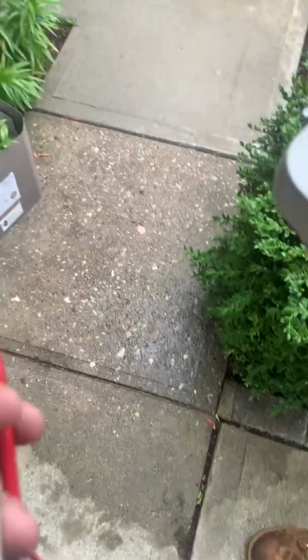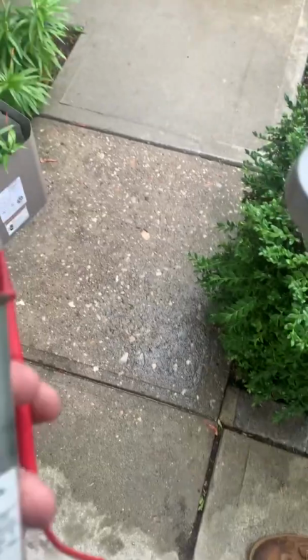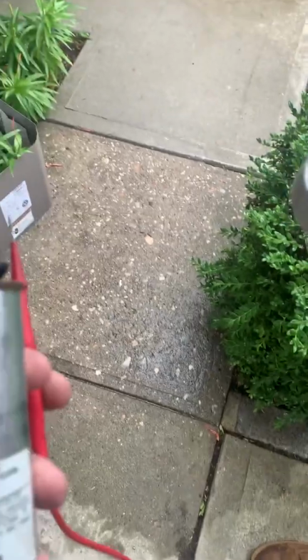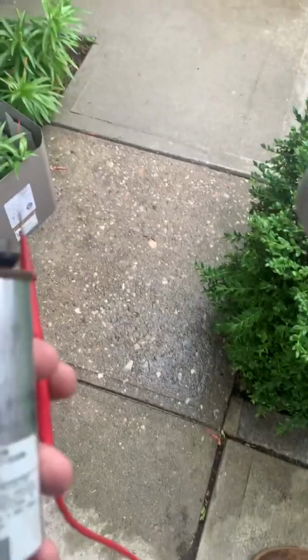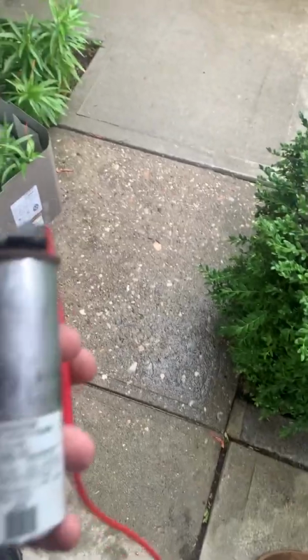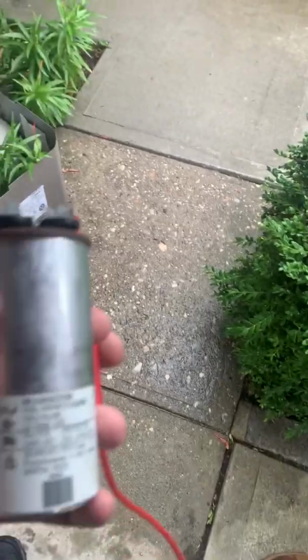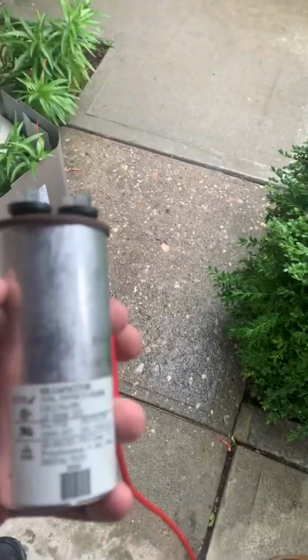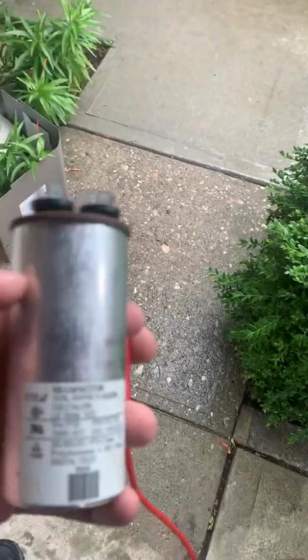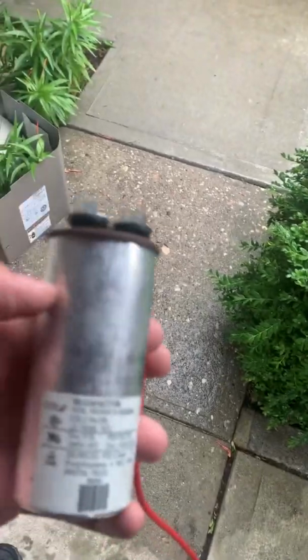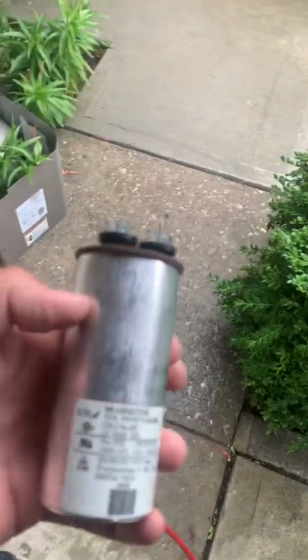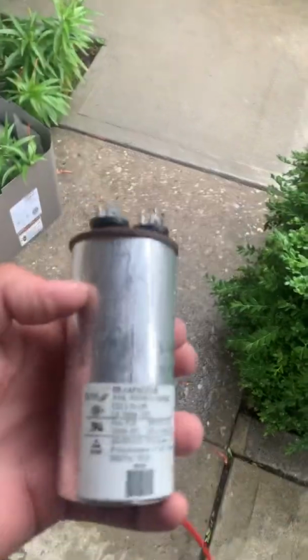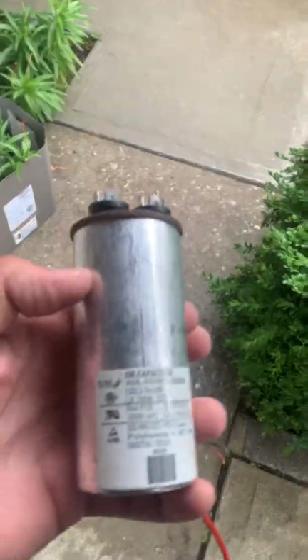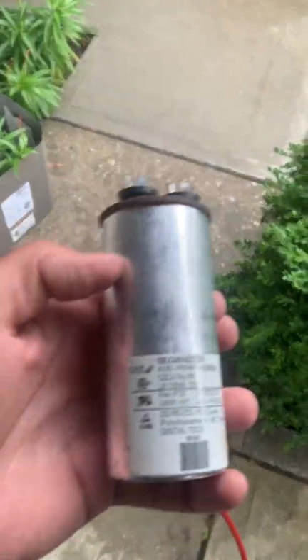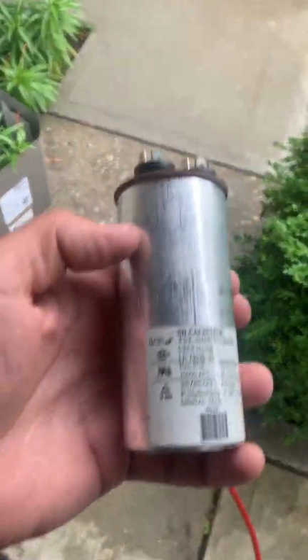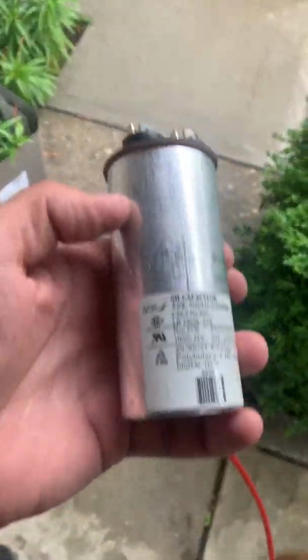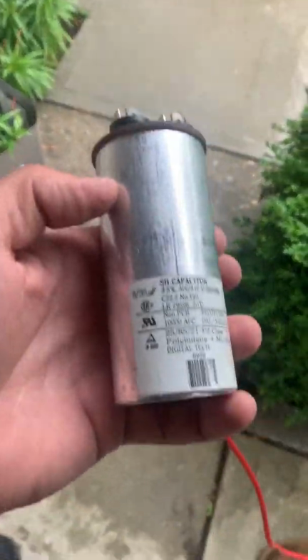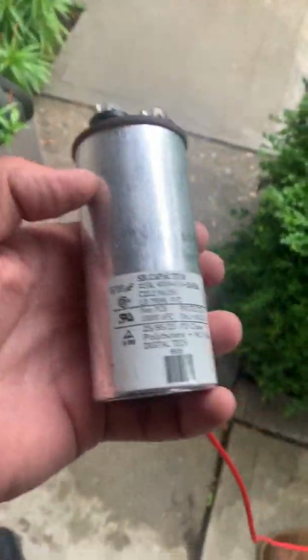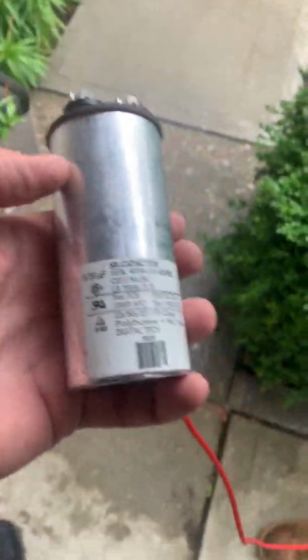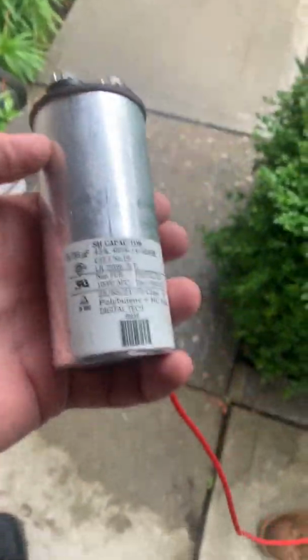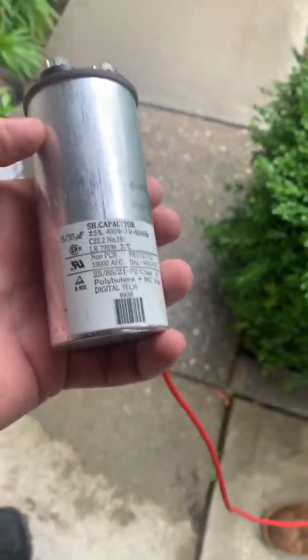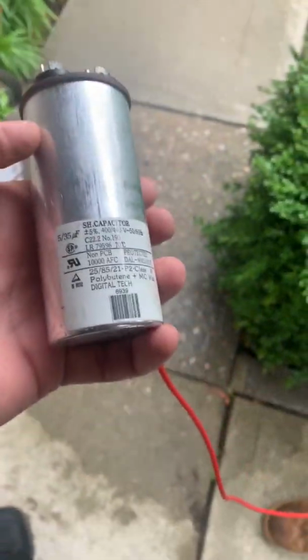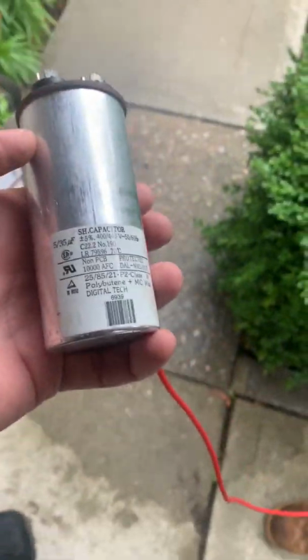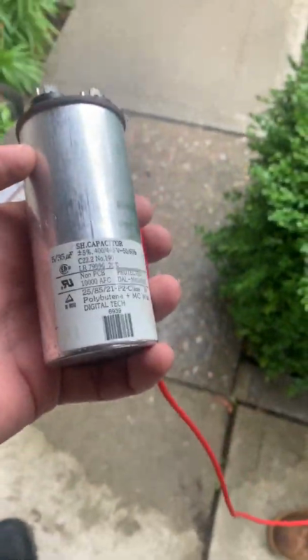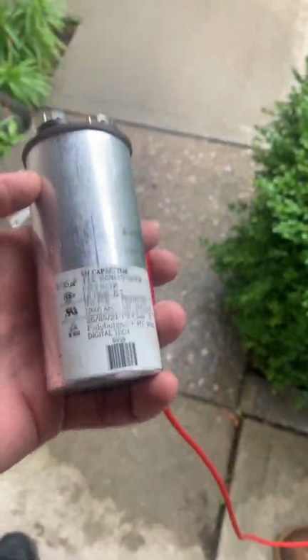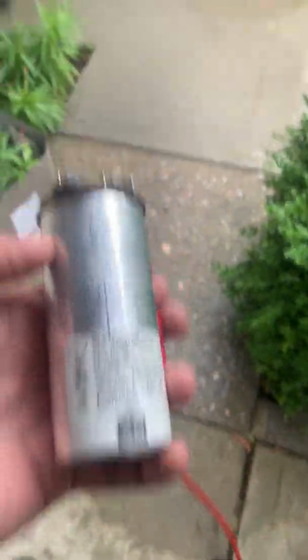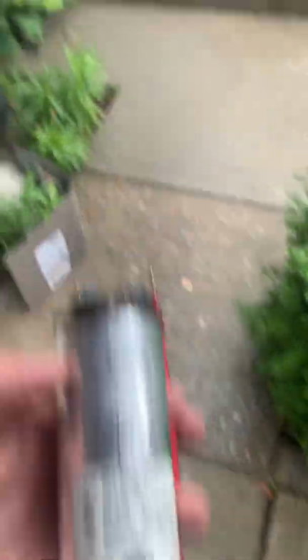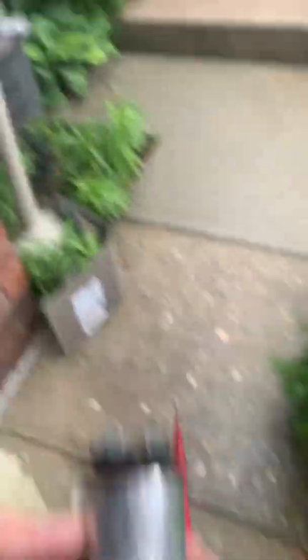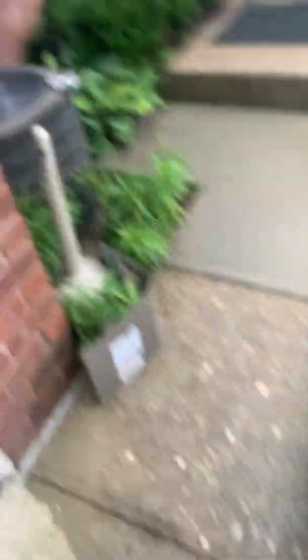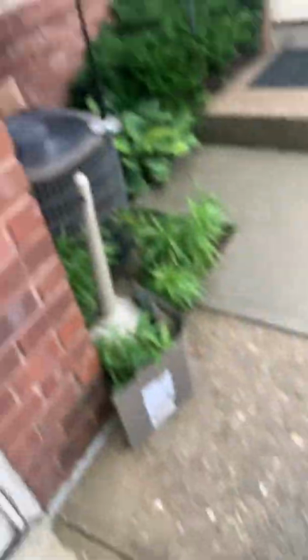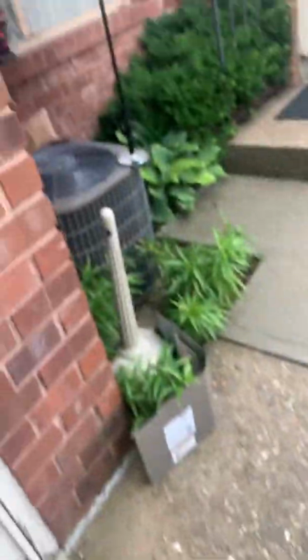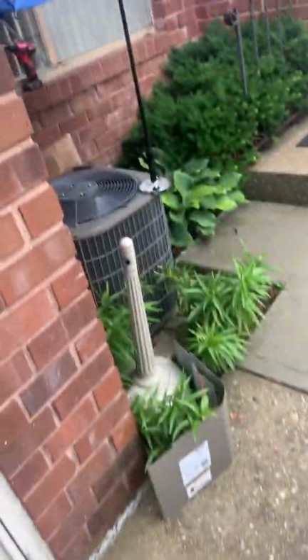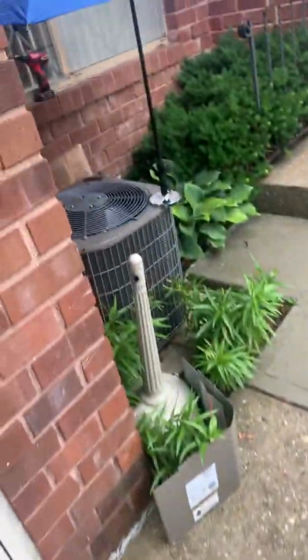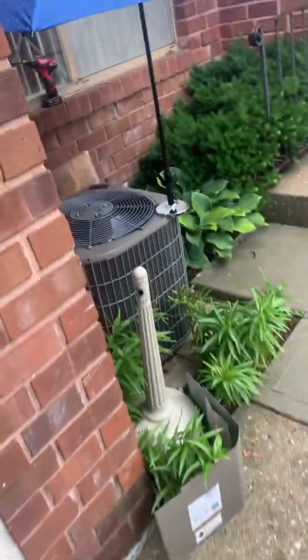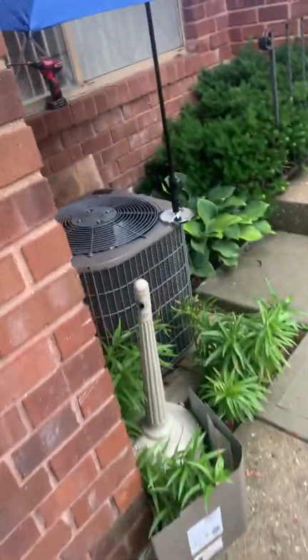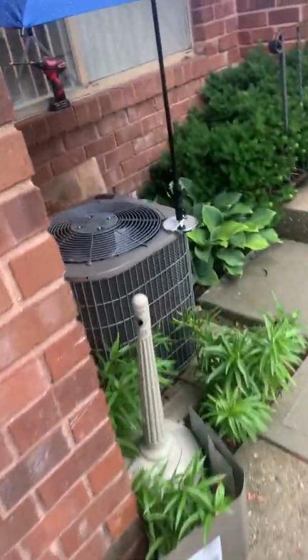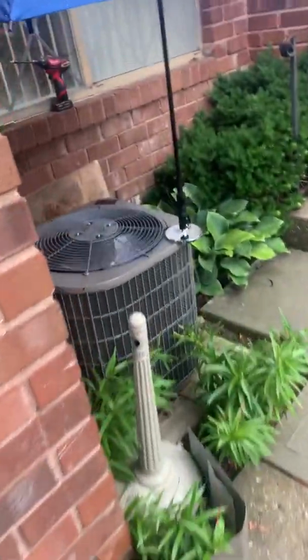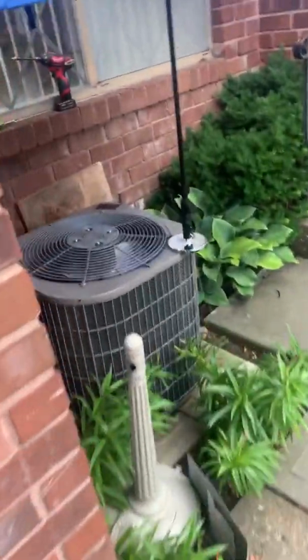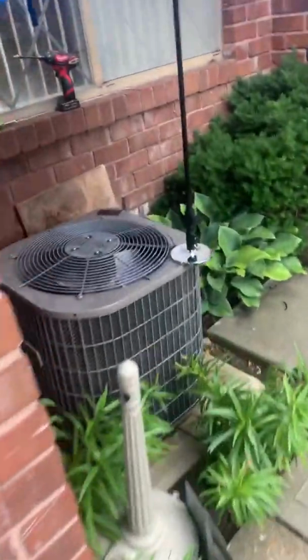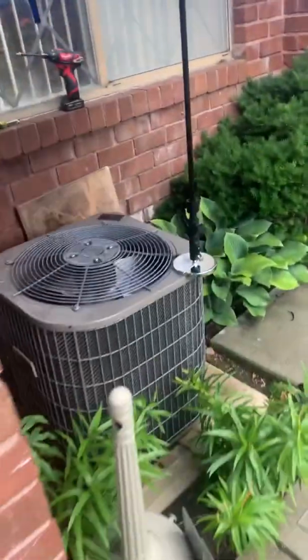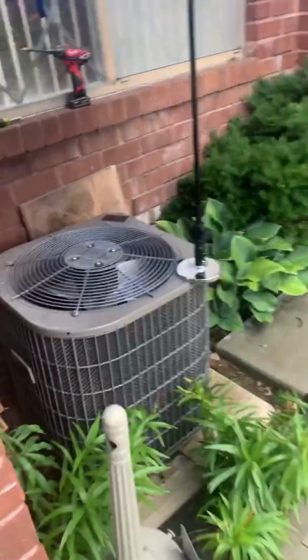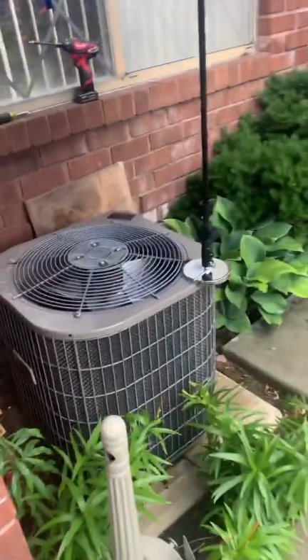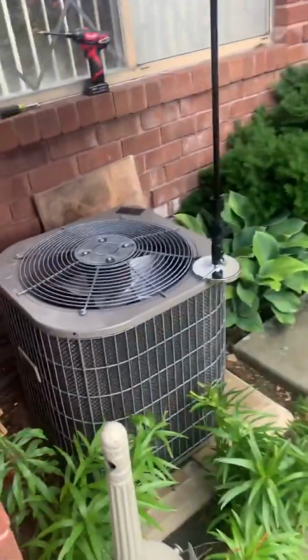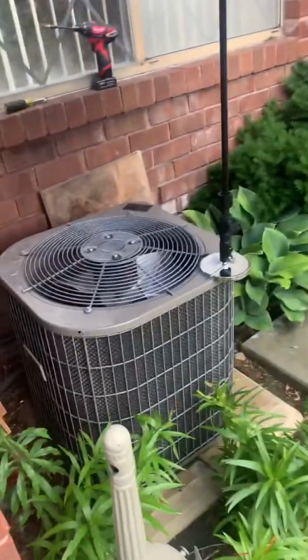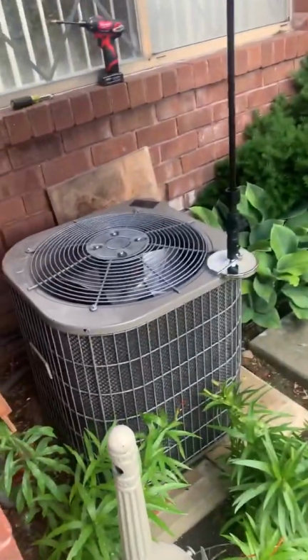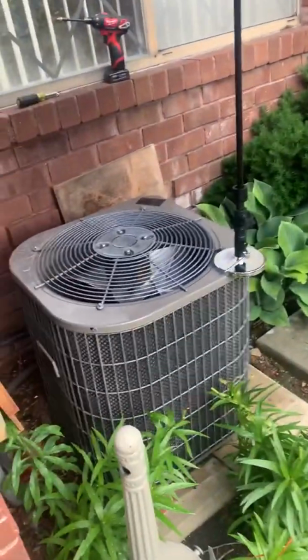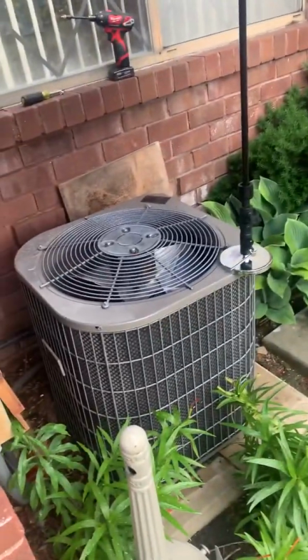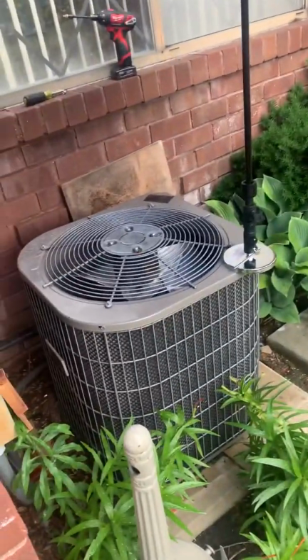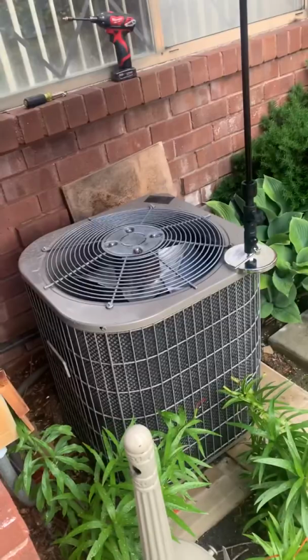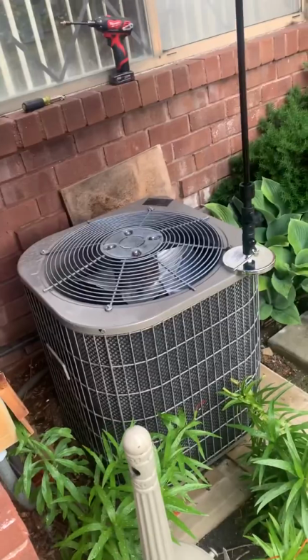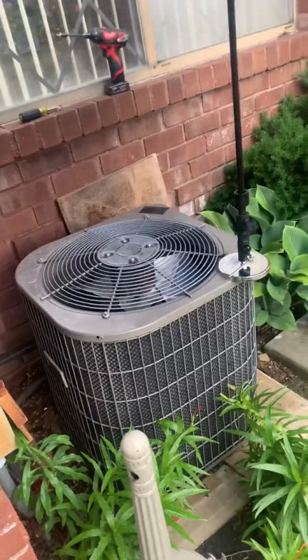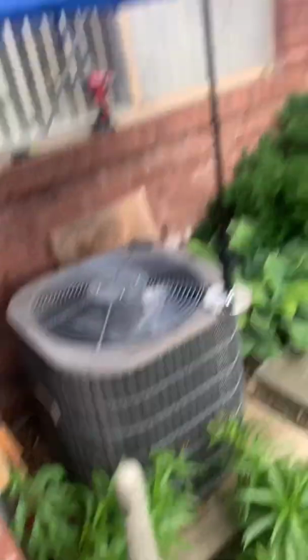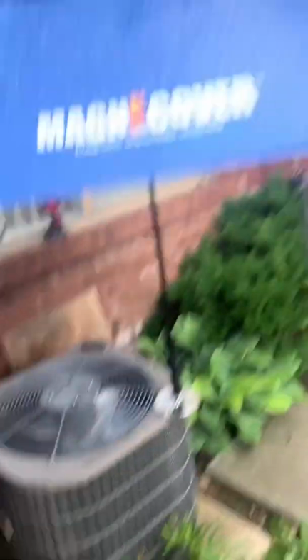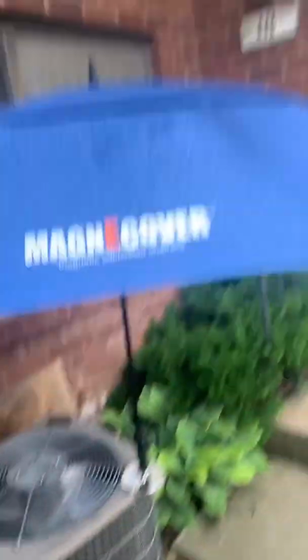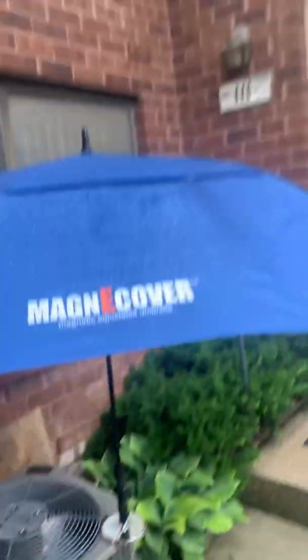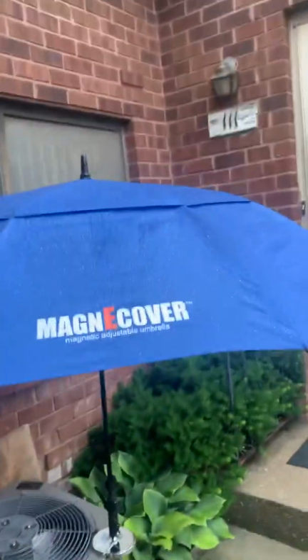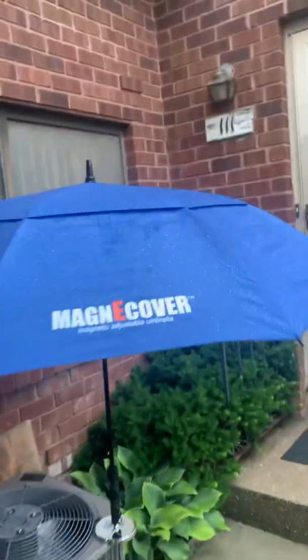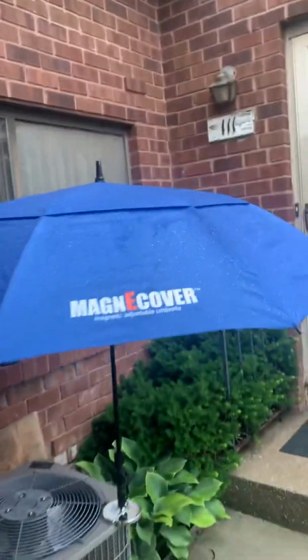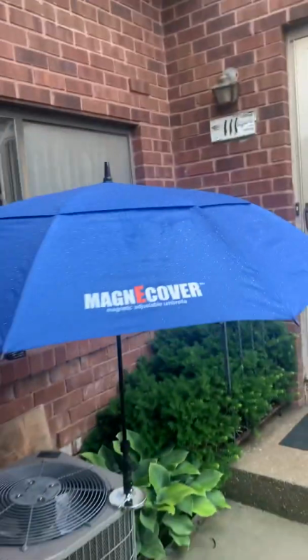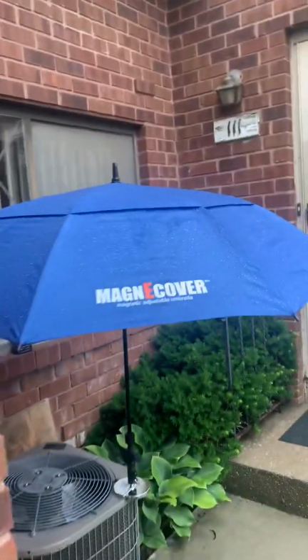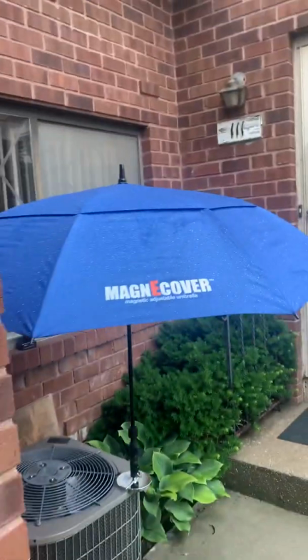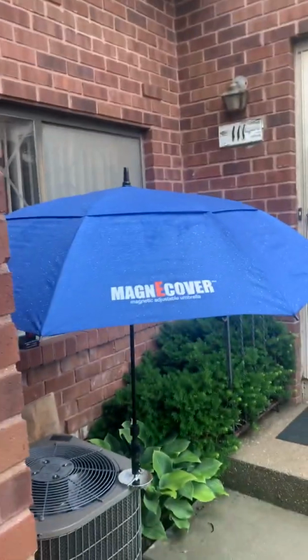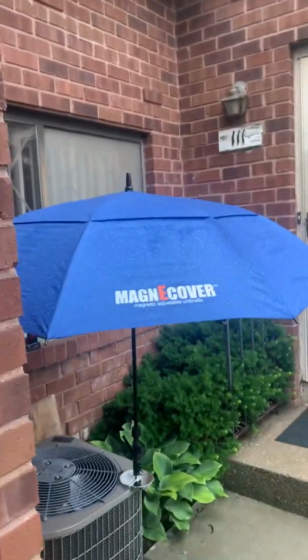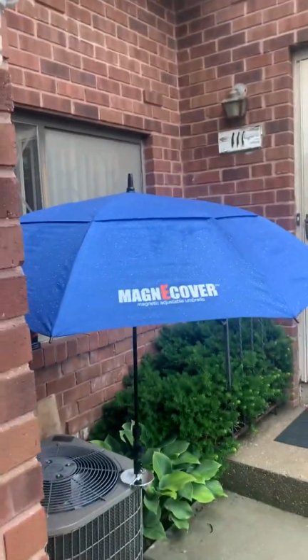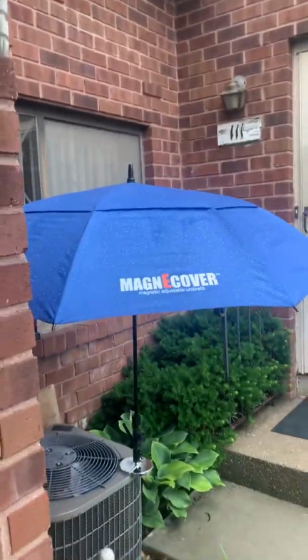Hey guys, this is Joe with LVV. We're just working on a York unit right over here in the middle of the rain.